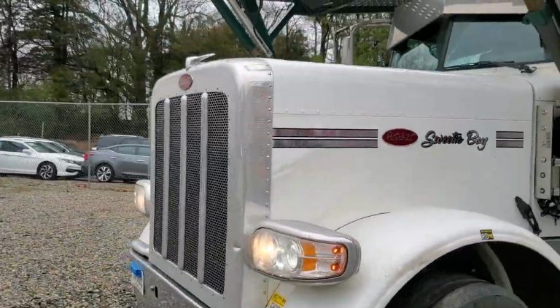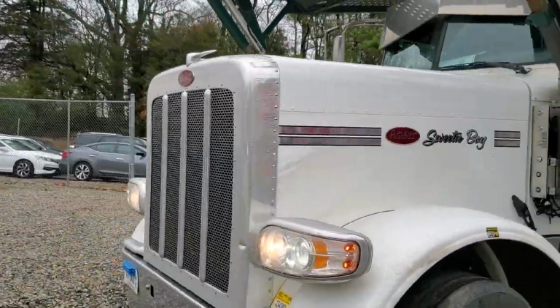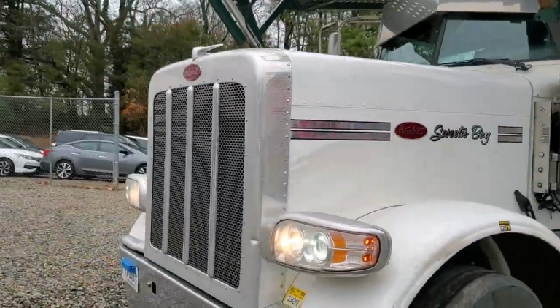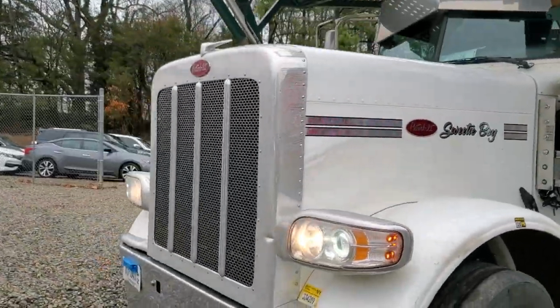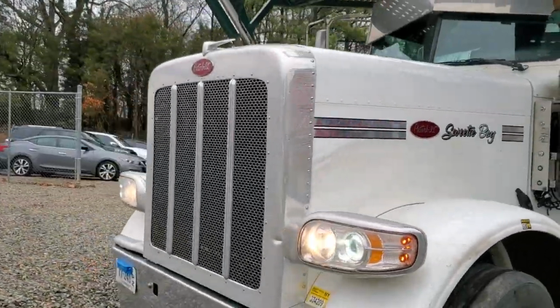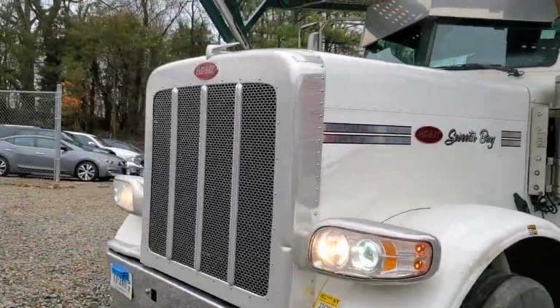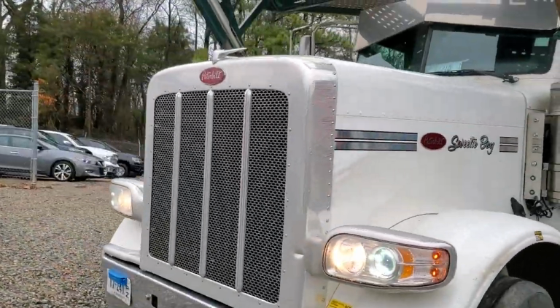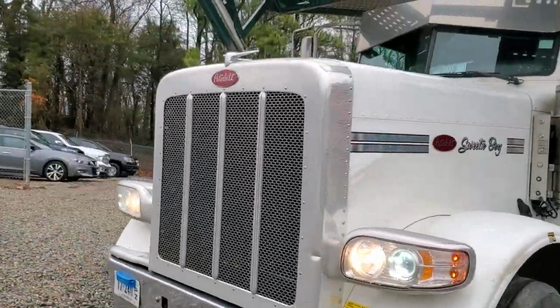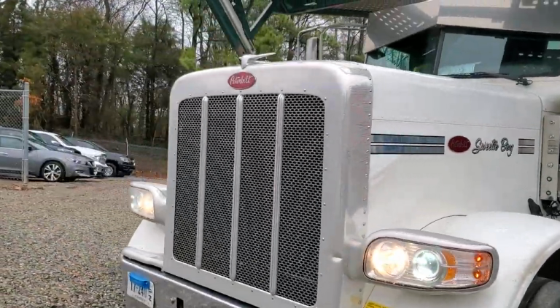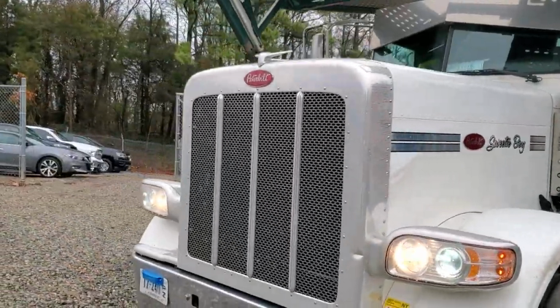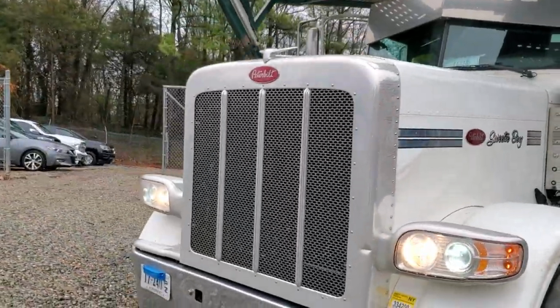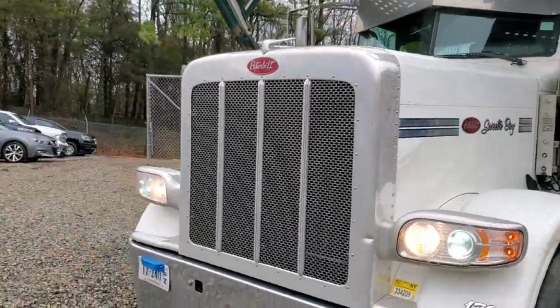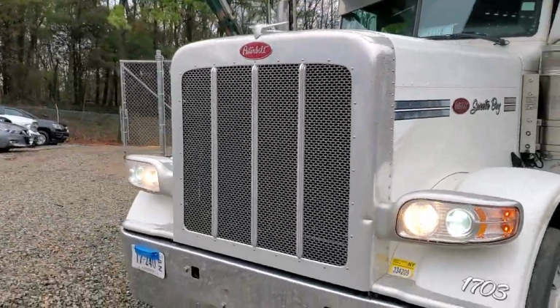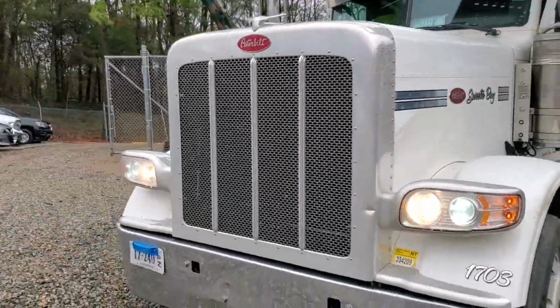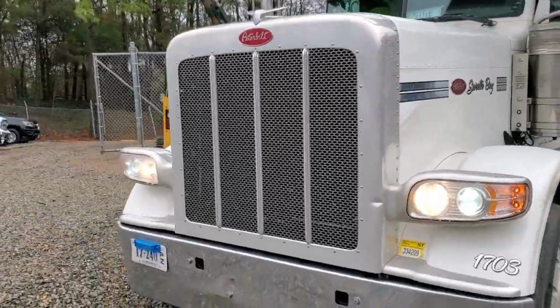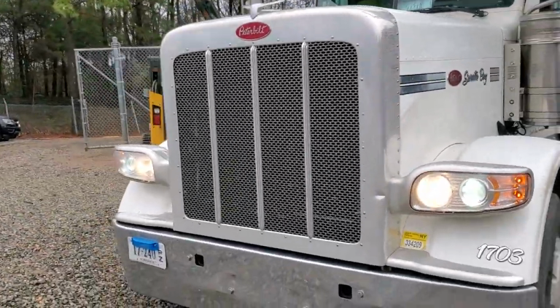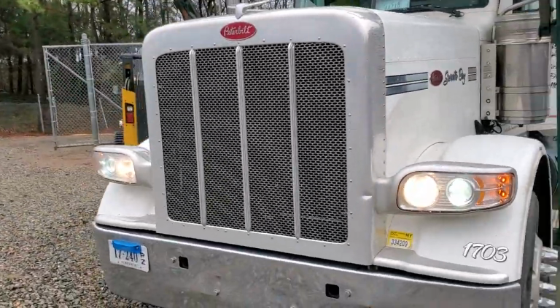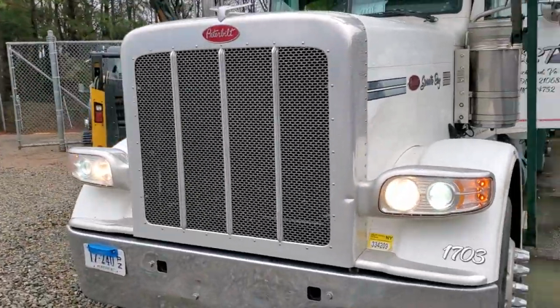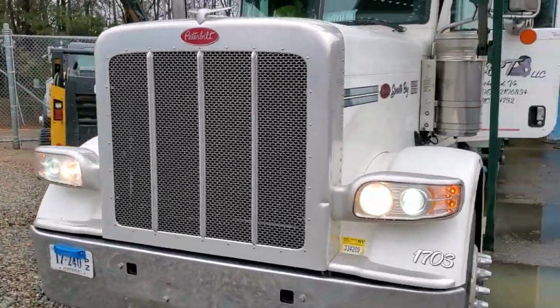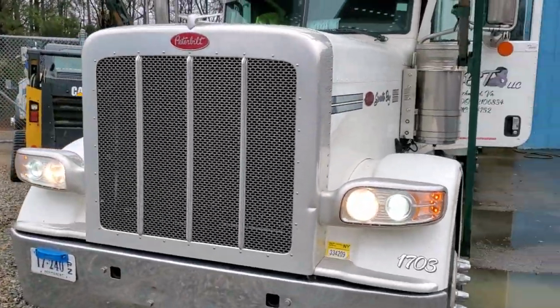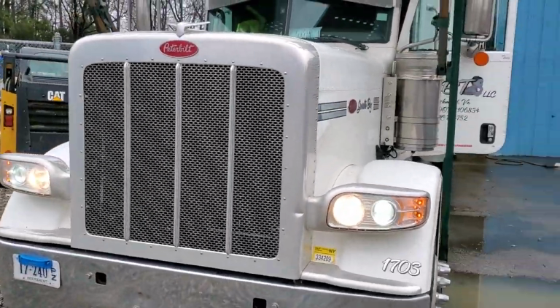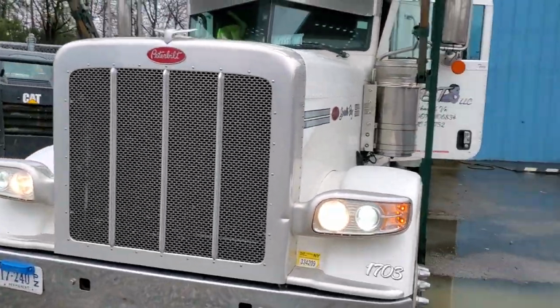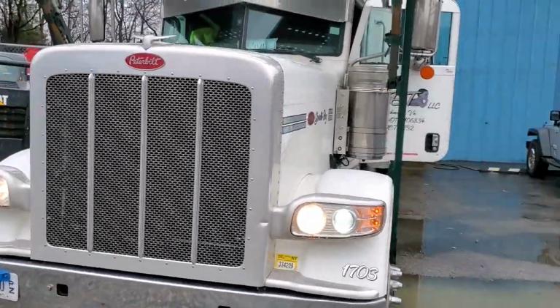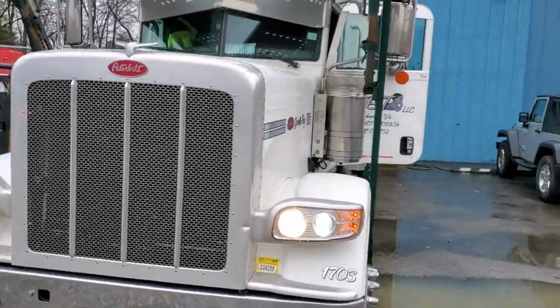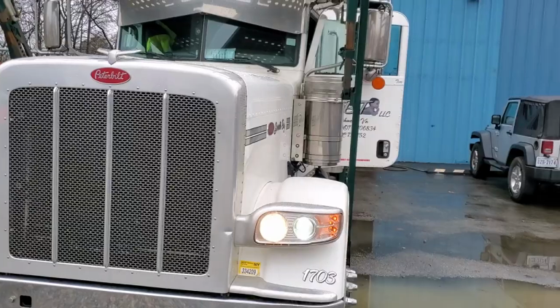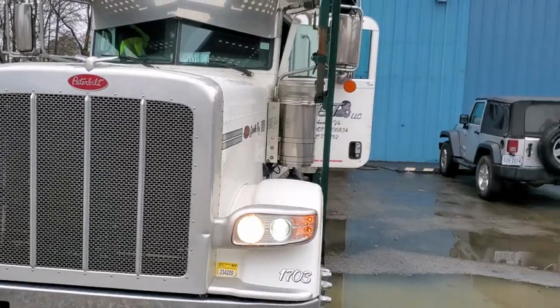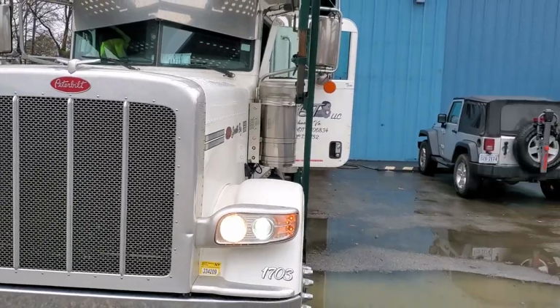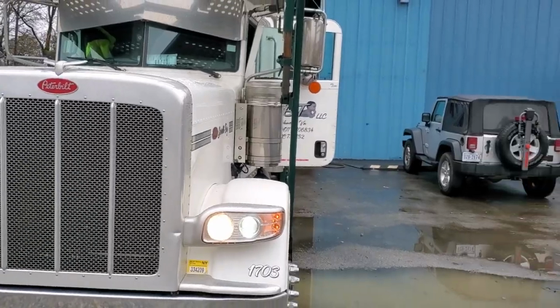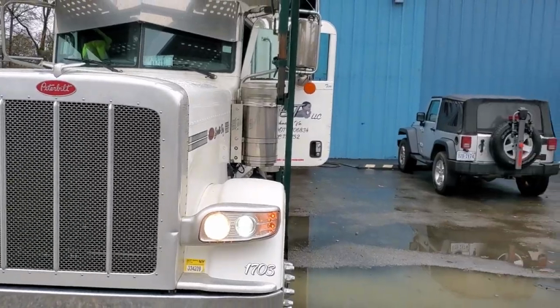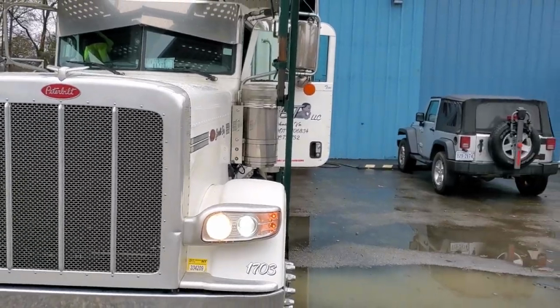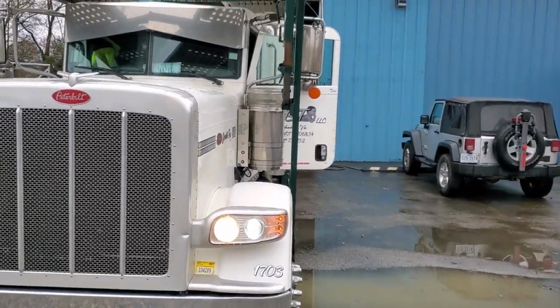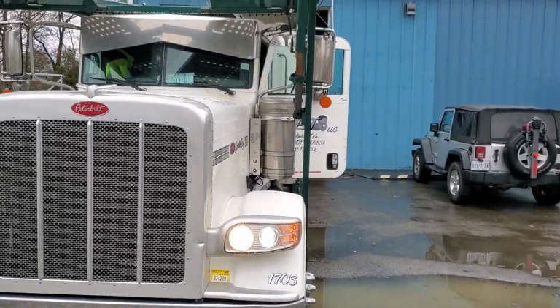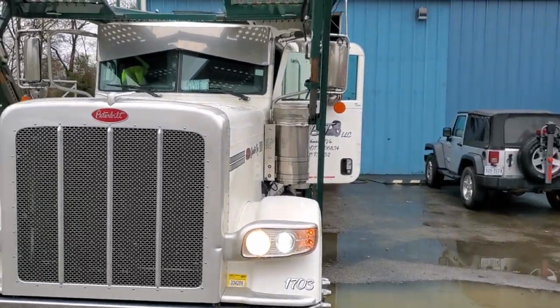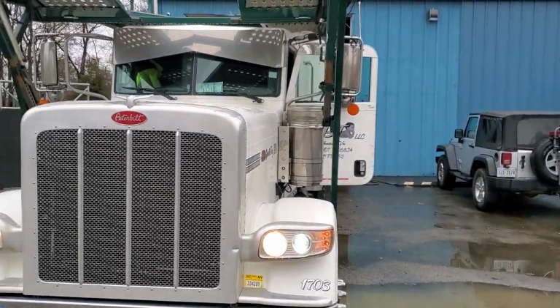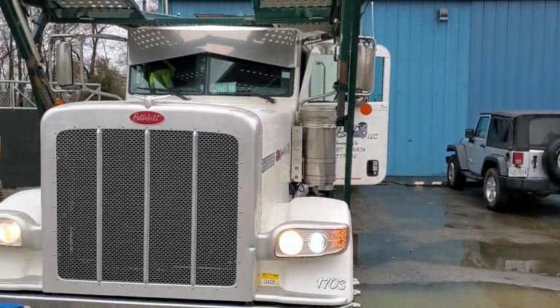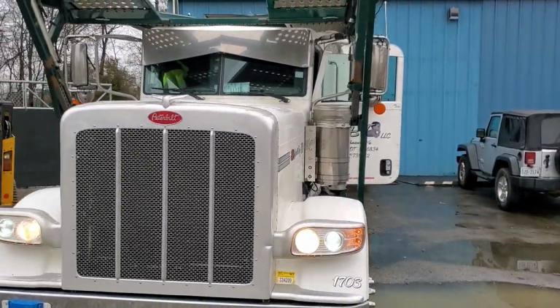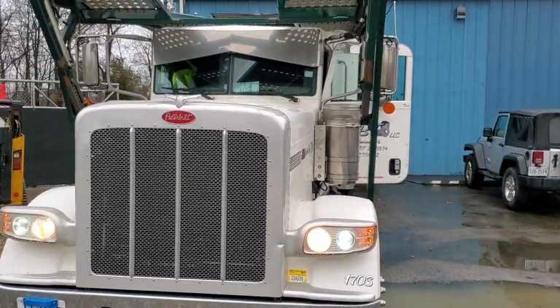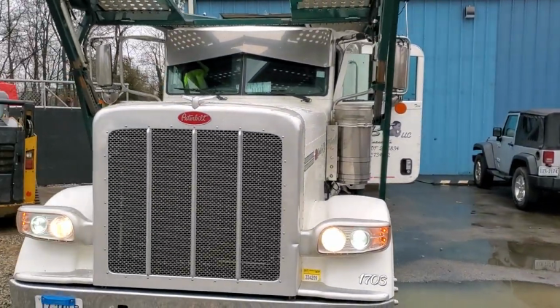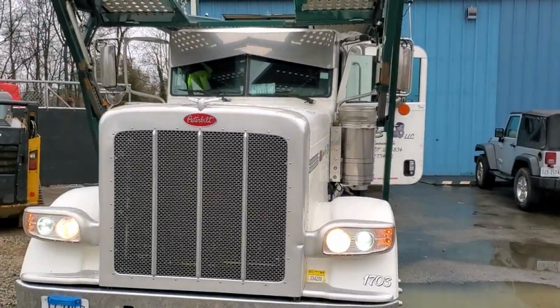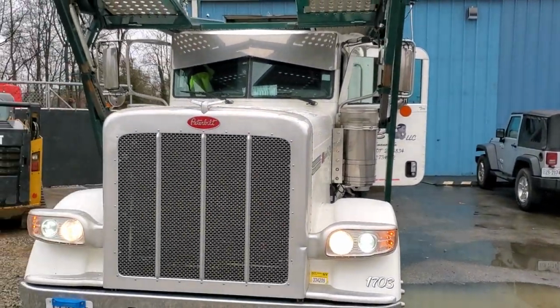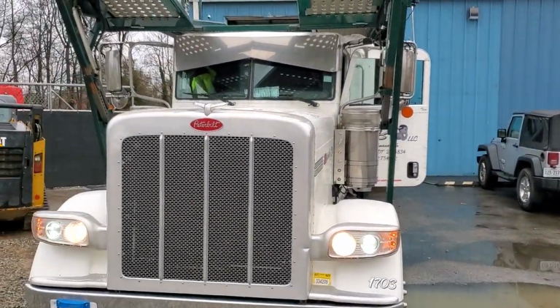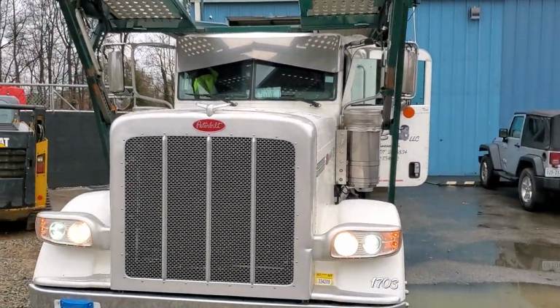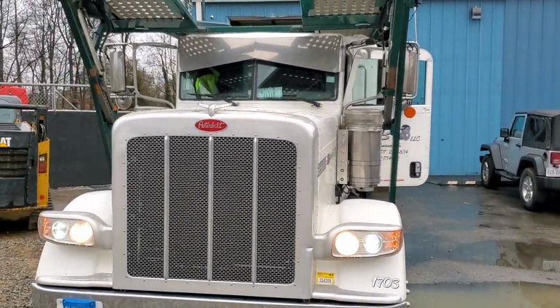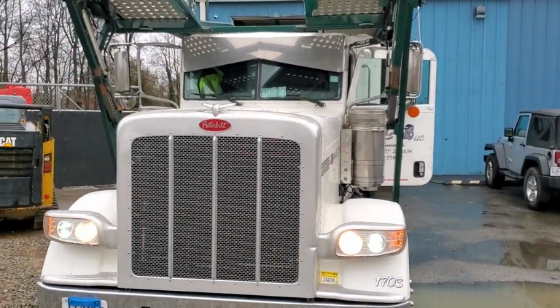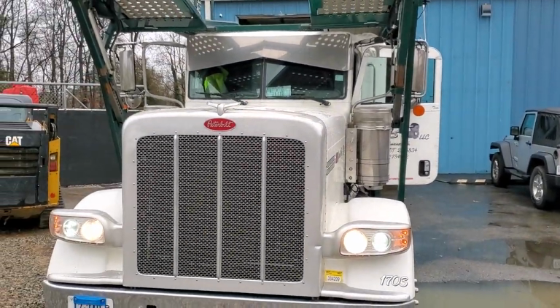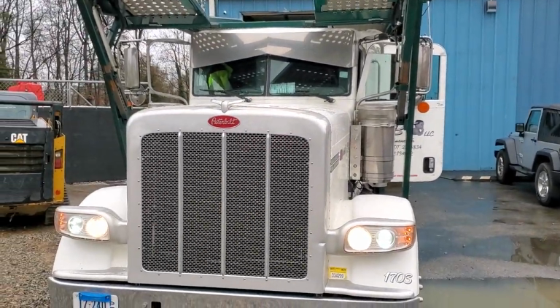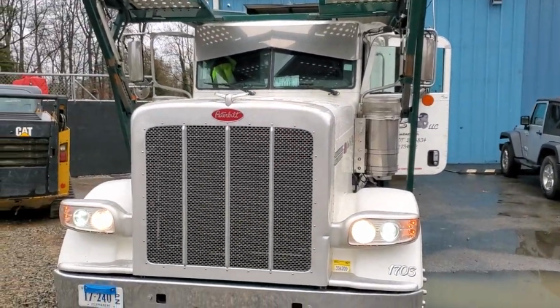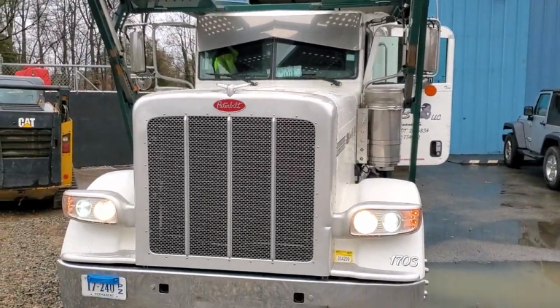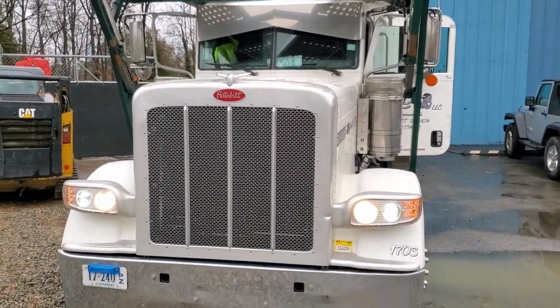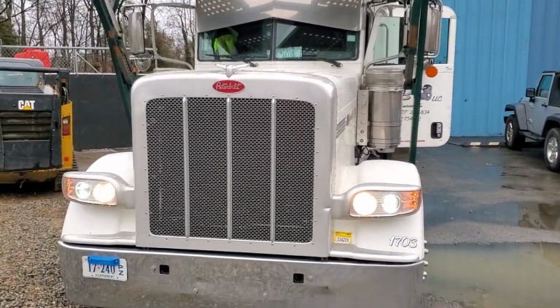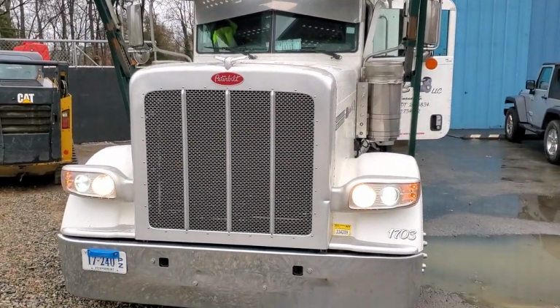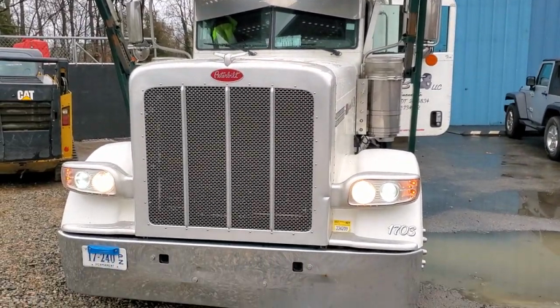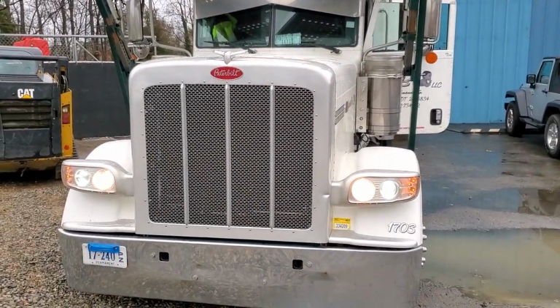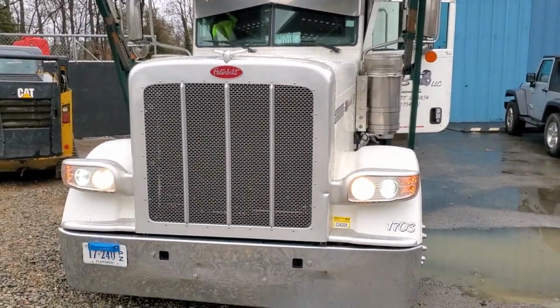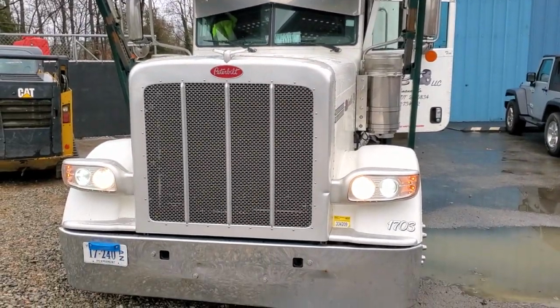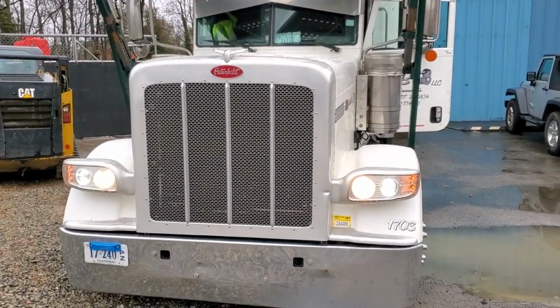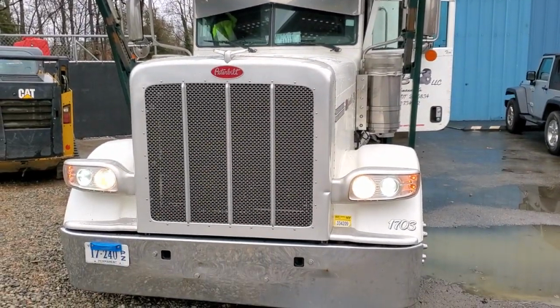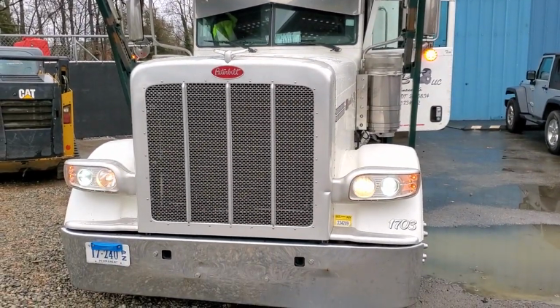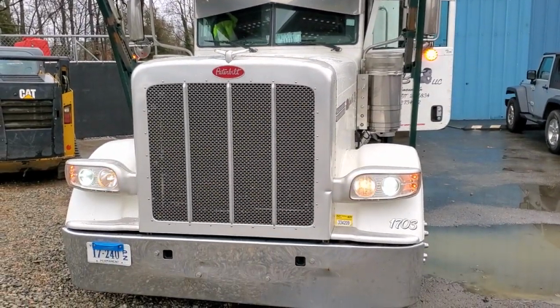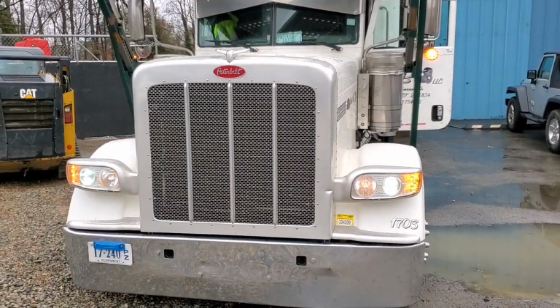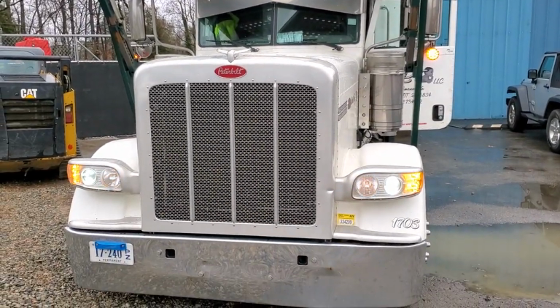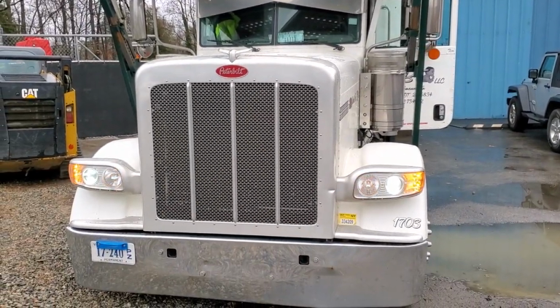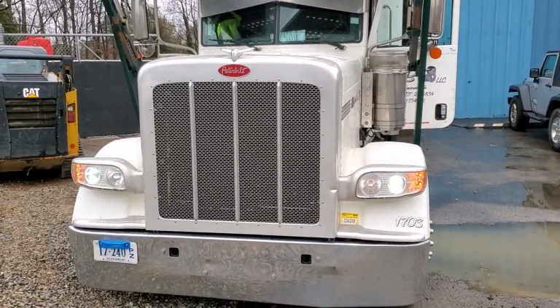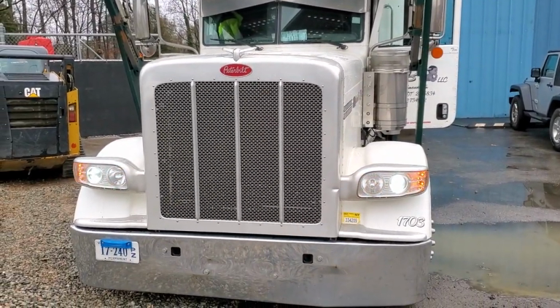Just walk out, walk around your truck and your trailer, and make sure all of the lights are on.